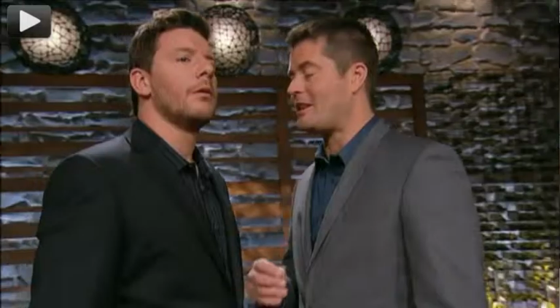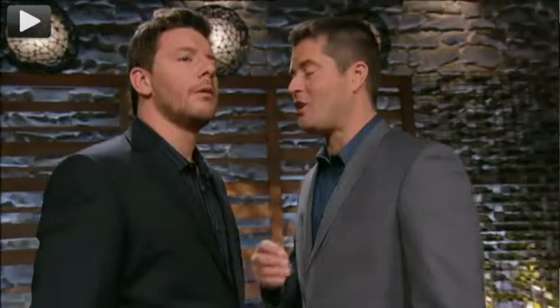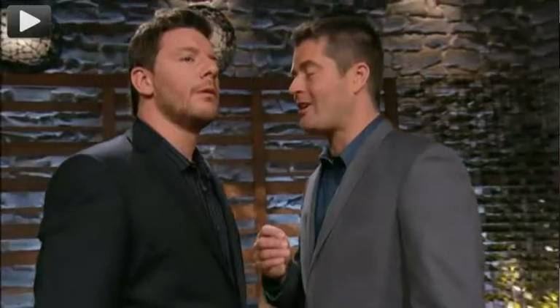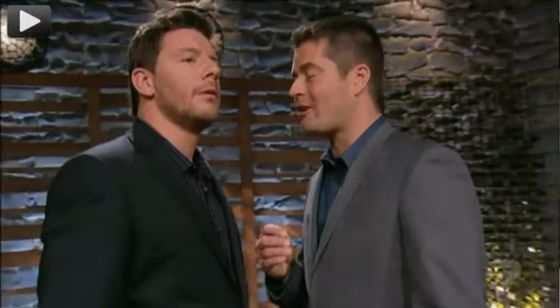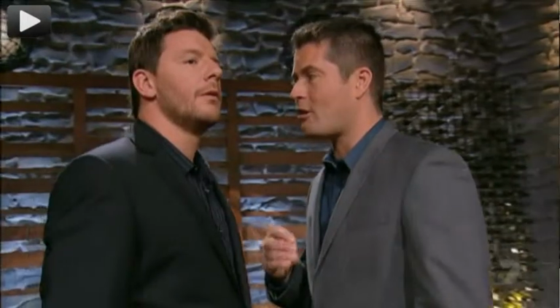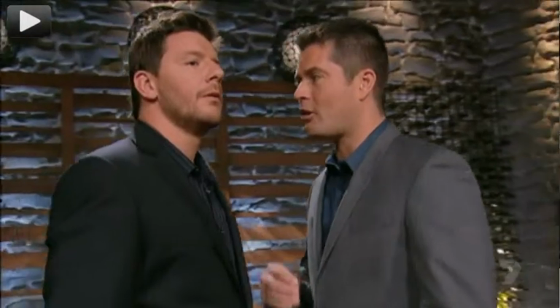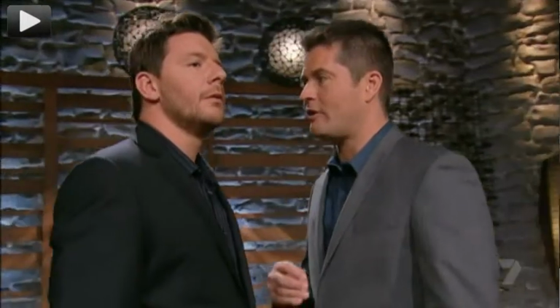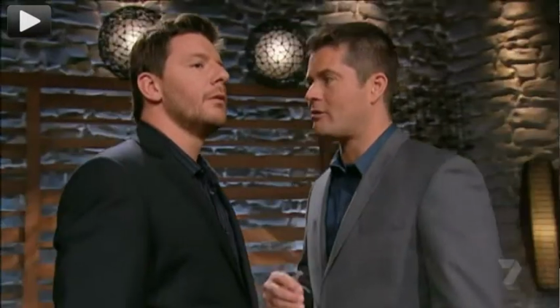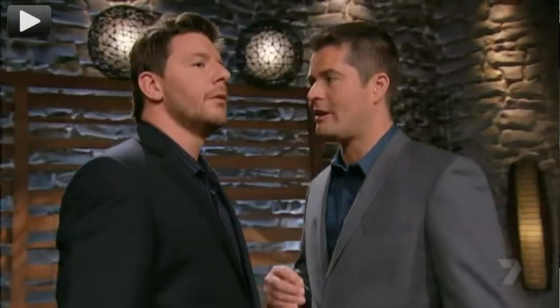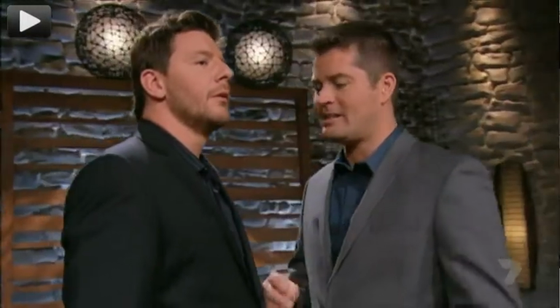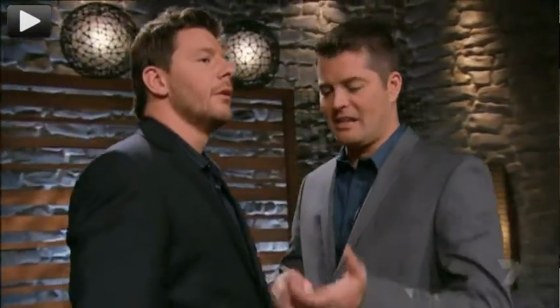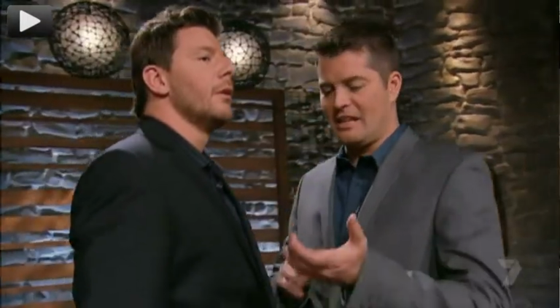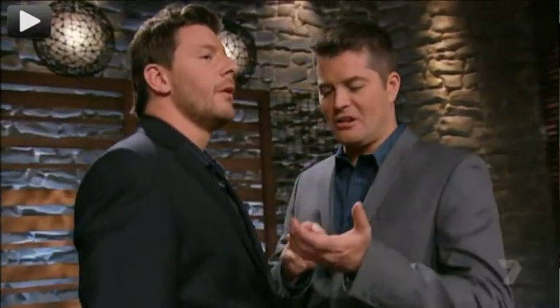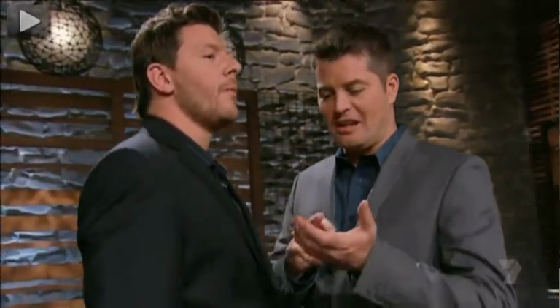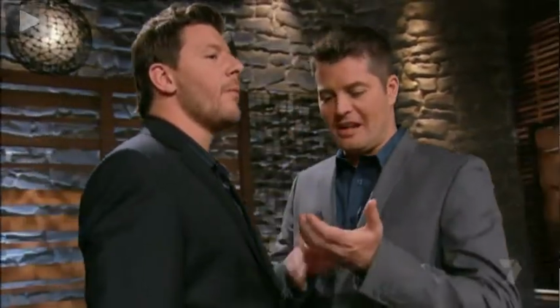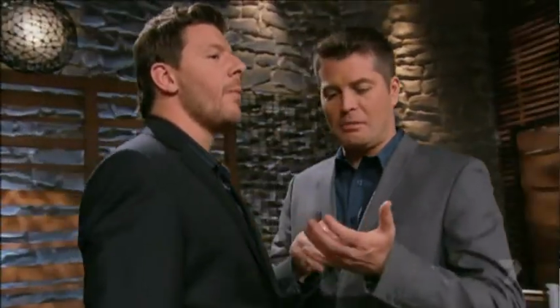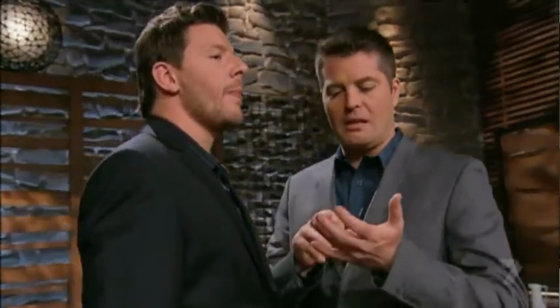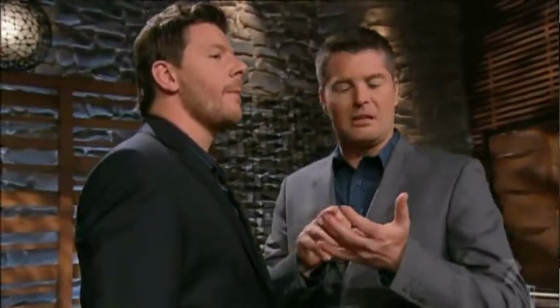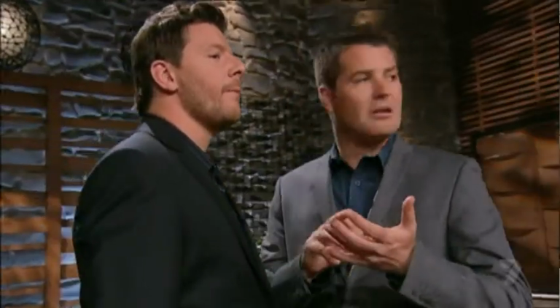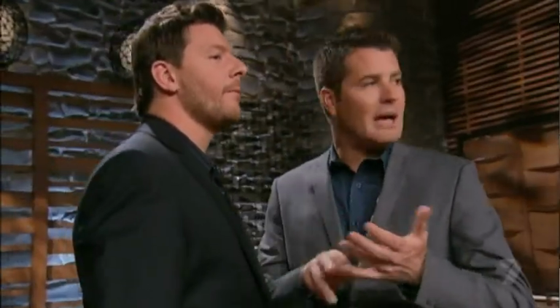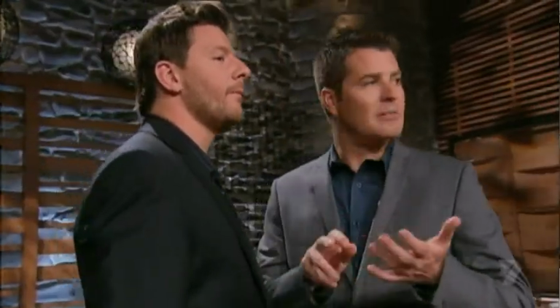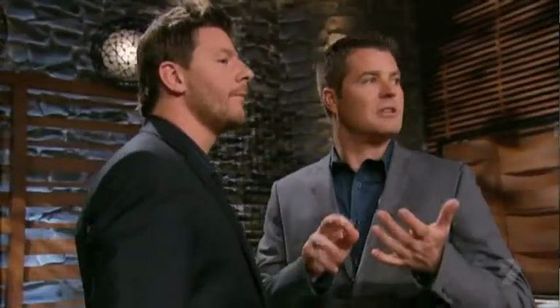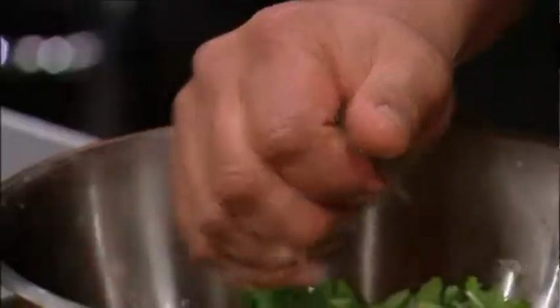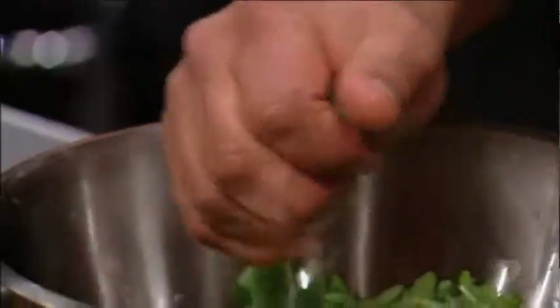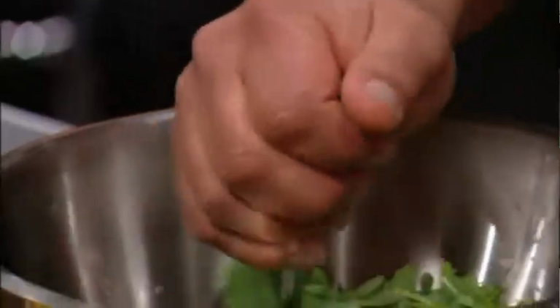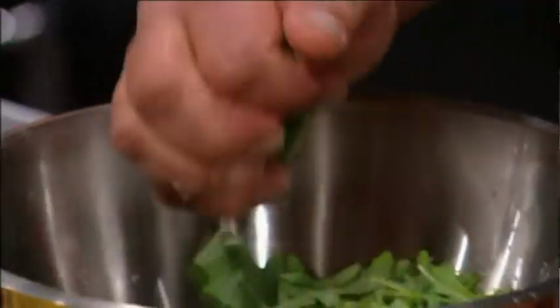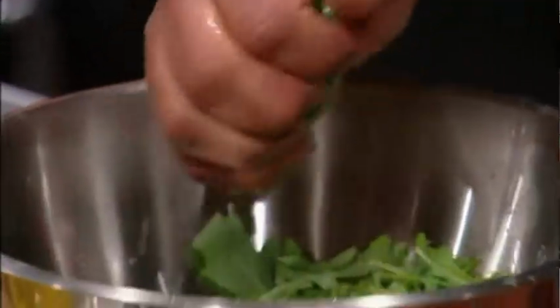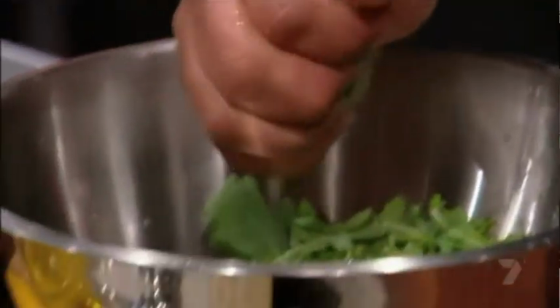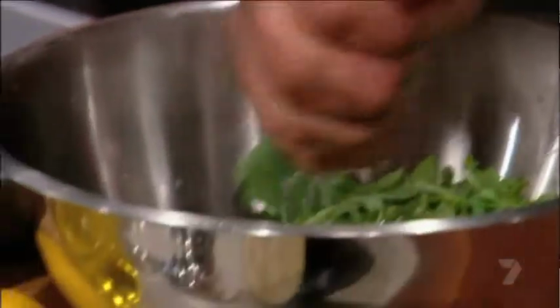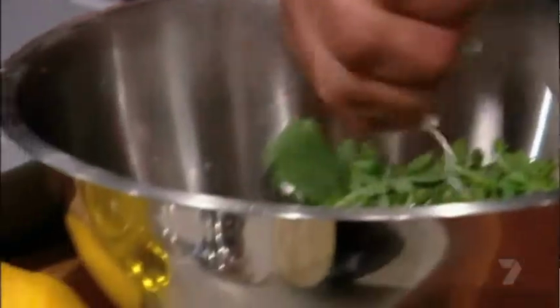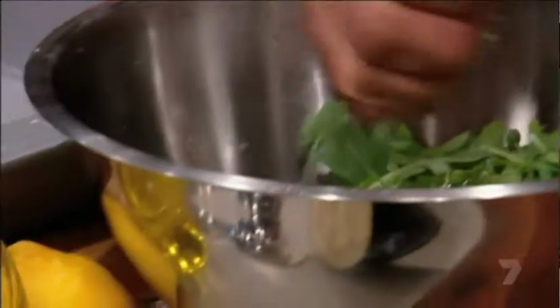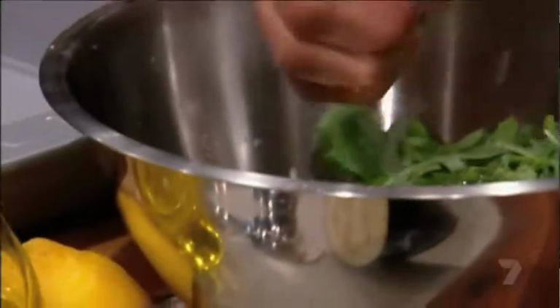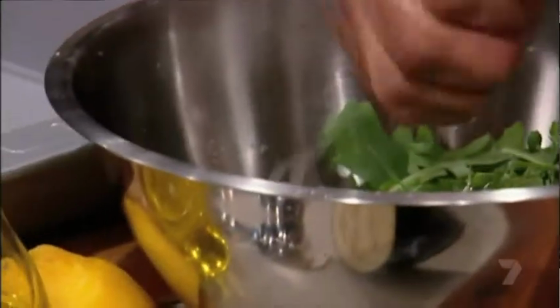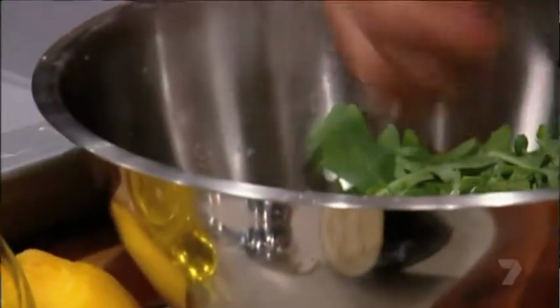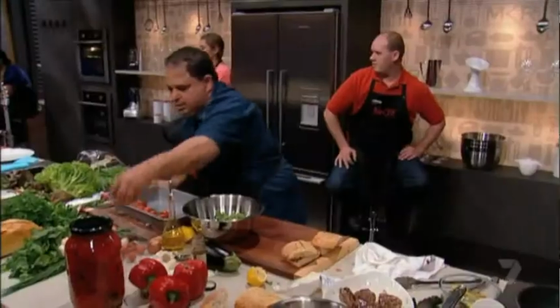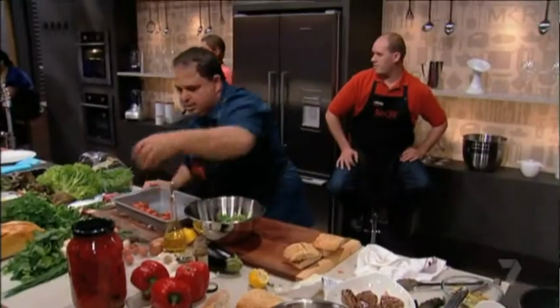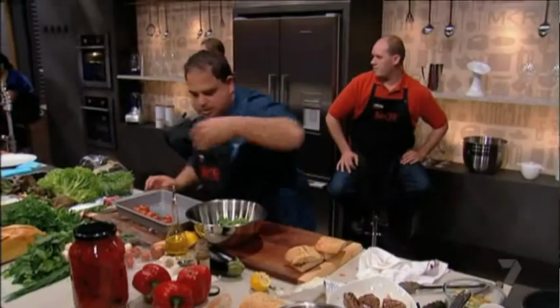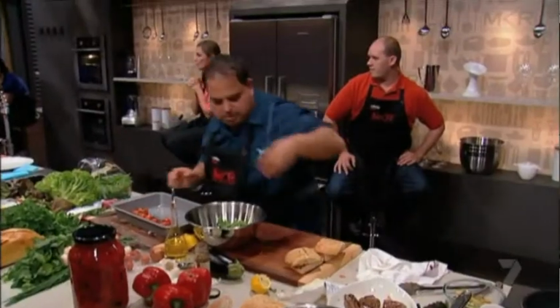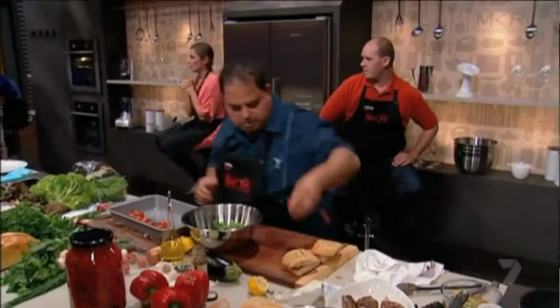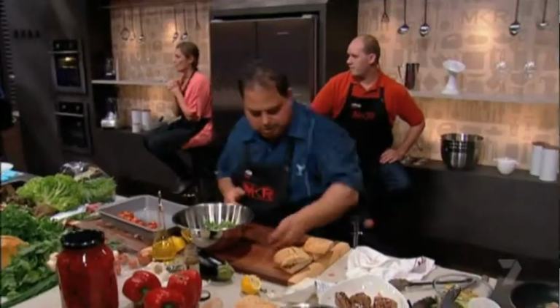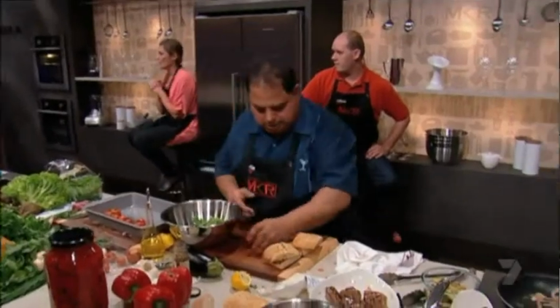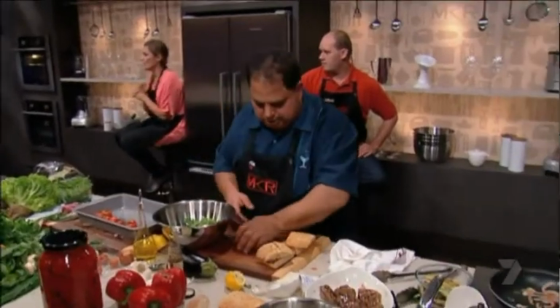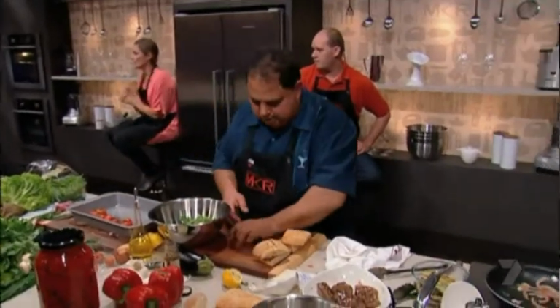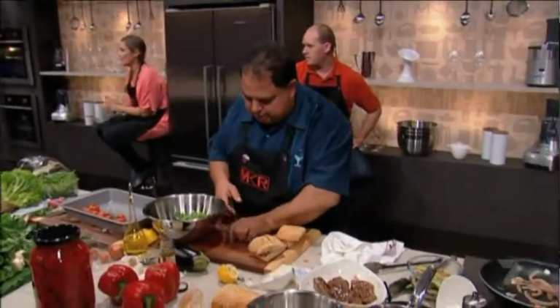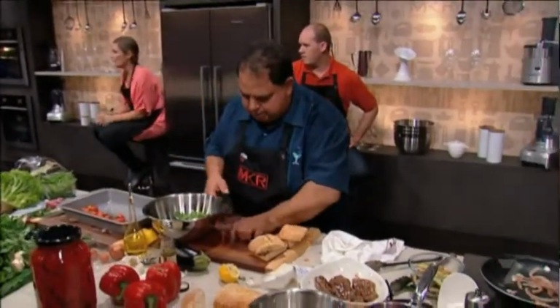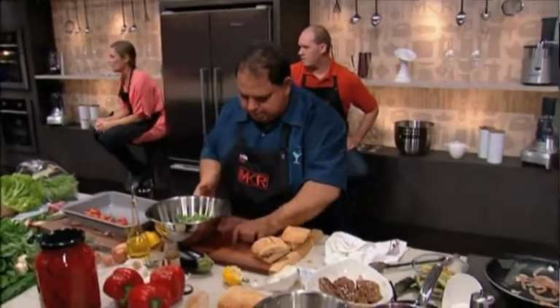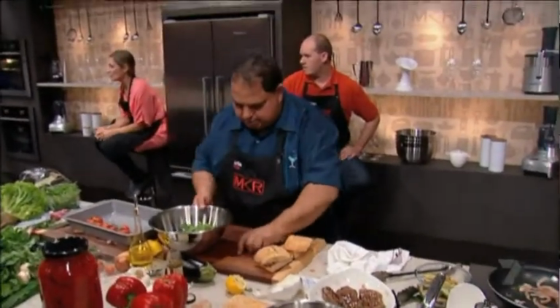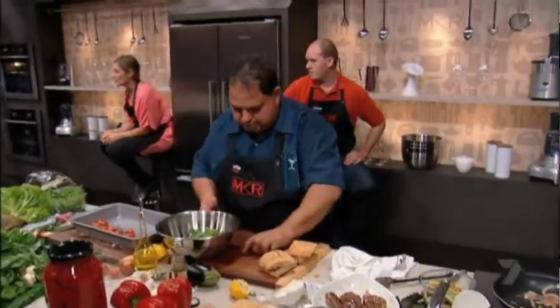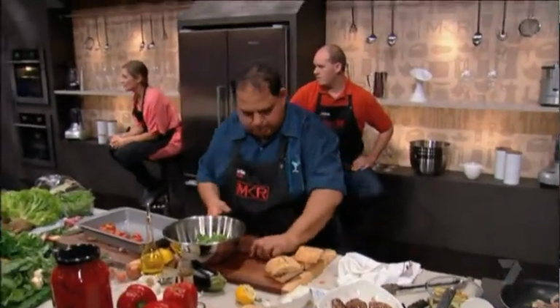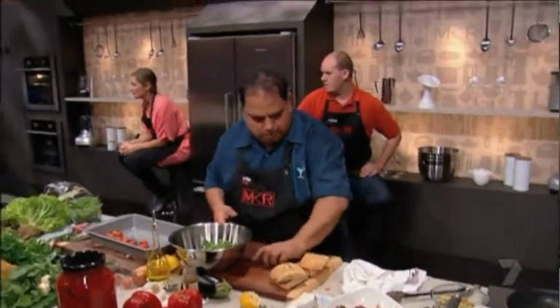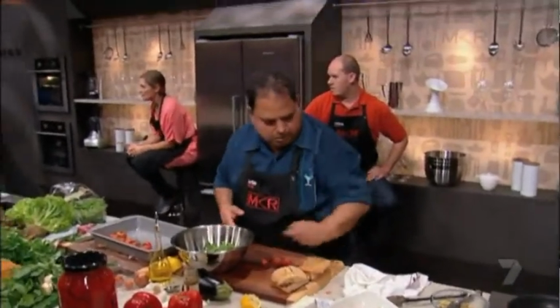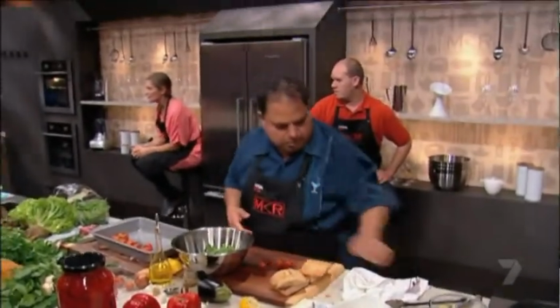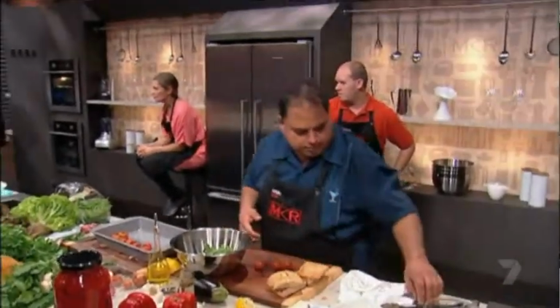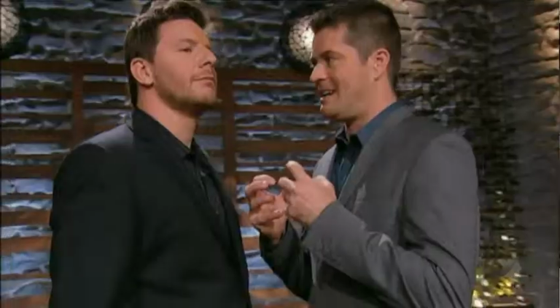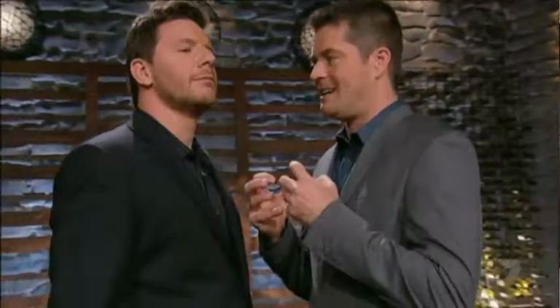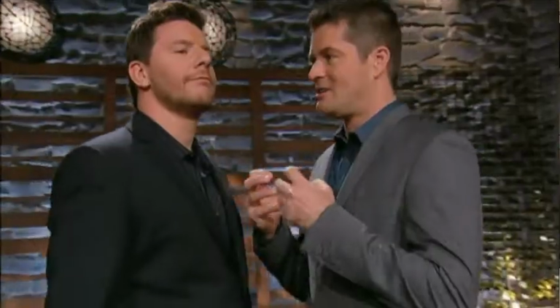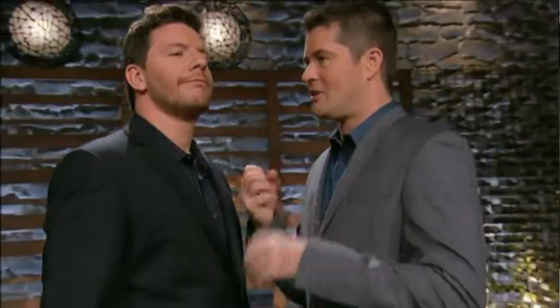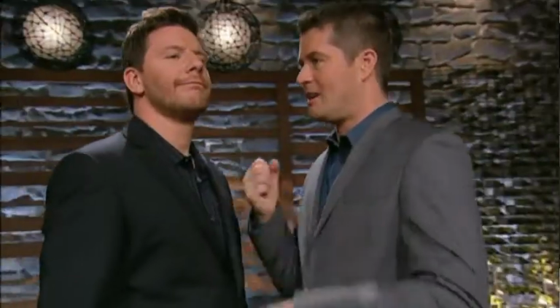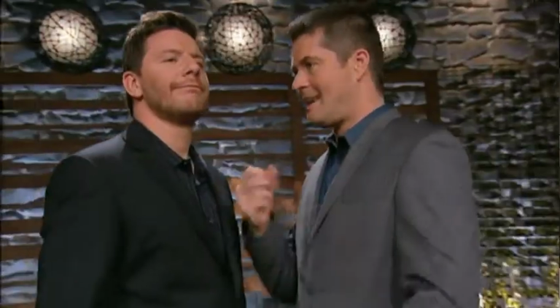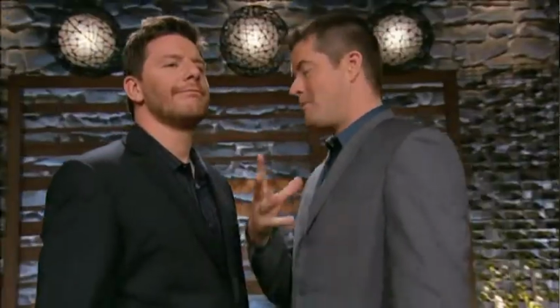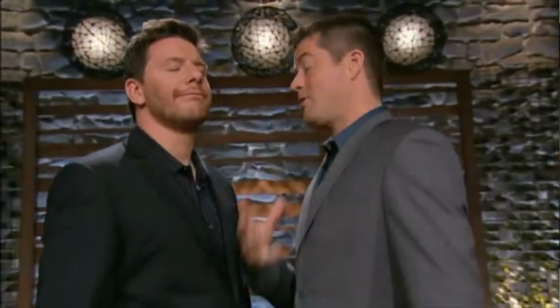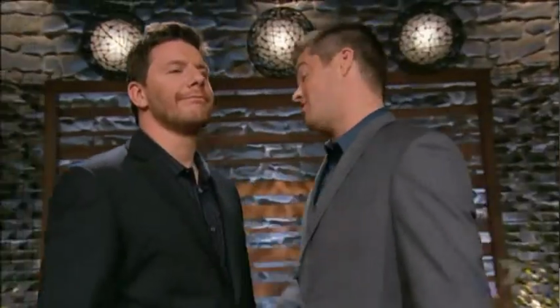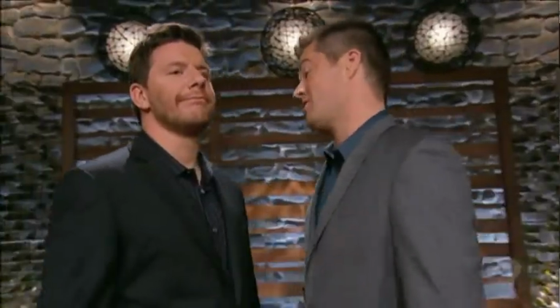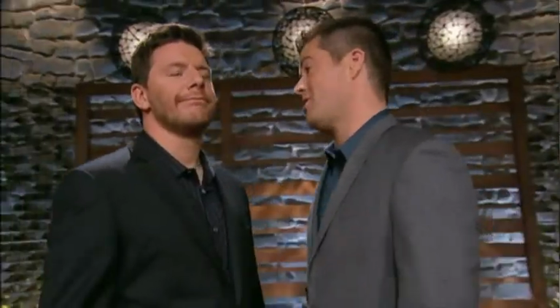They've got a lot of ingredients in there. They've got eggplant, they've got capsicum, they've got mushrooms, but they've just got lots. Is it going to be too many flavours in there so the lamb won't shine?